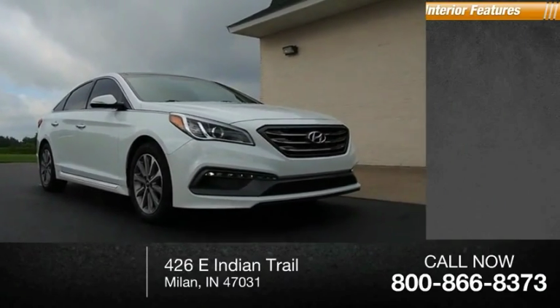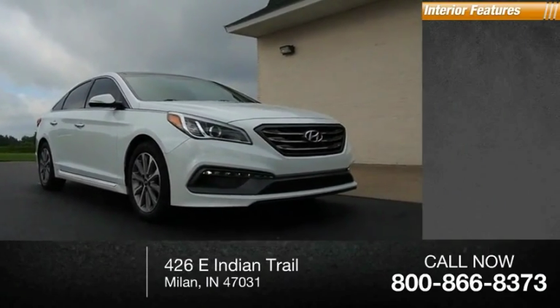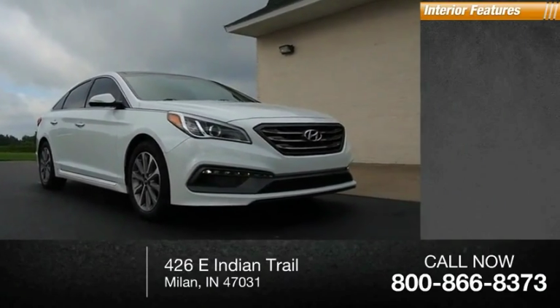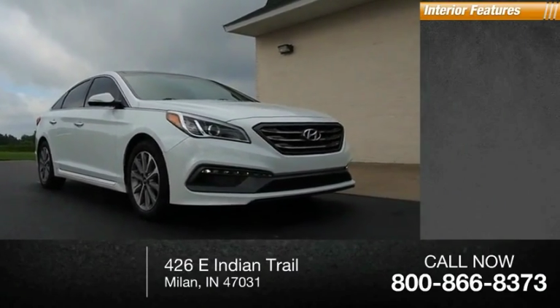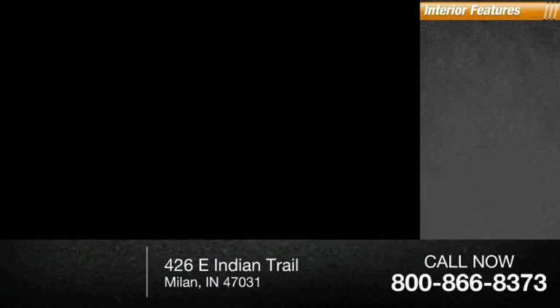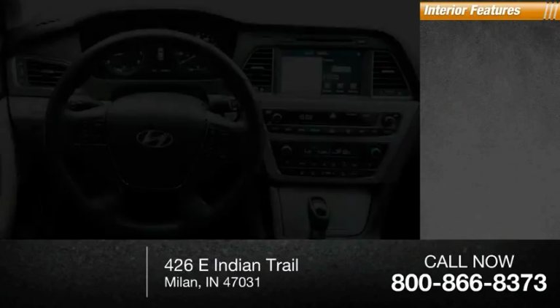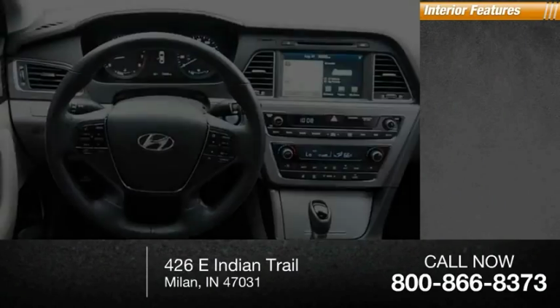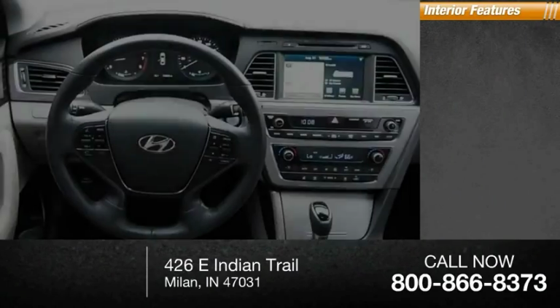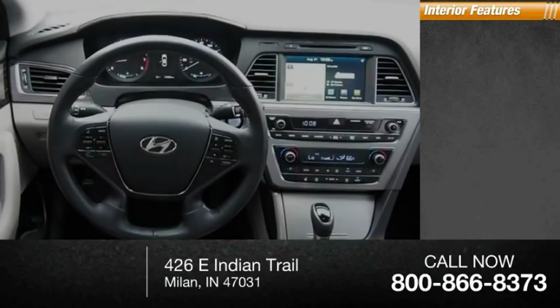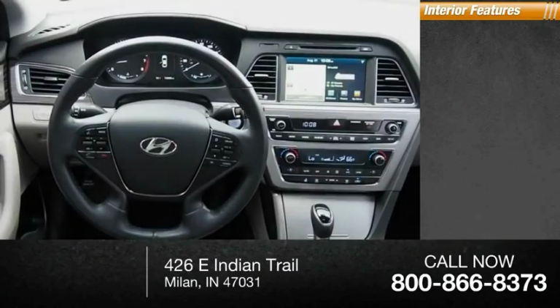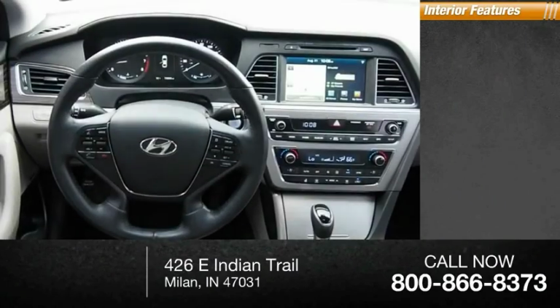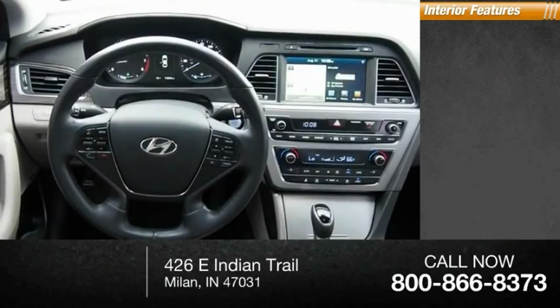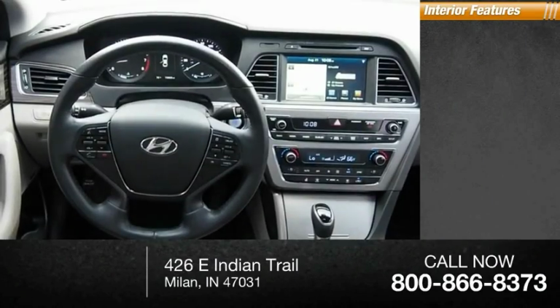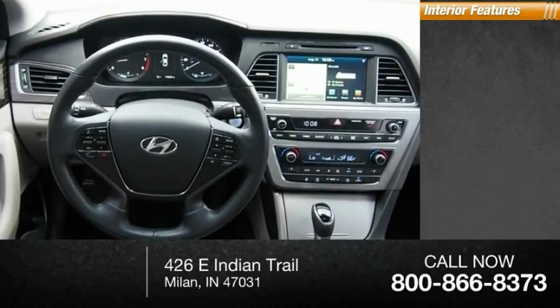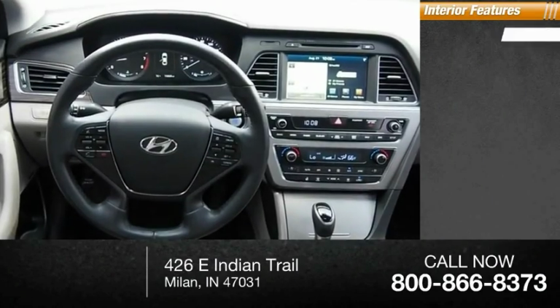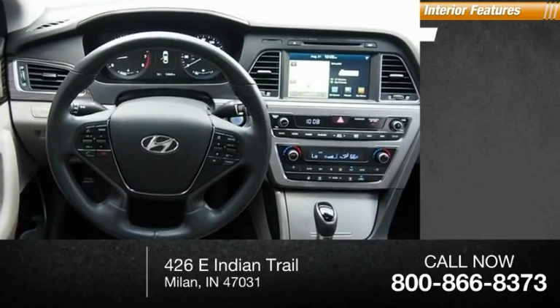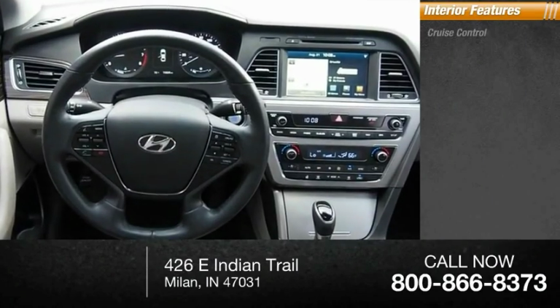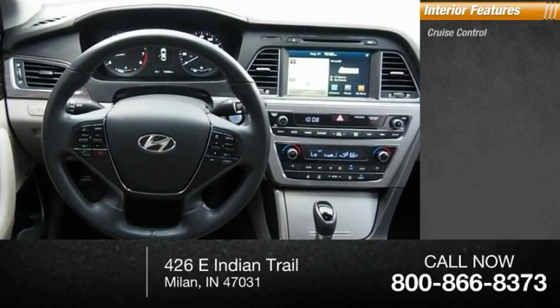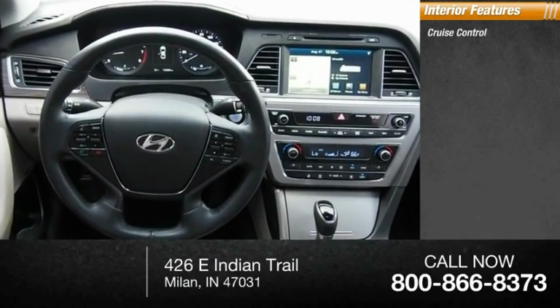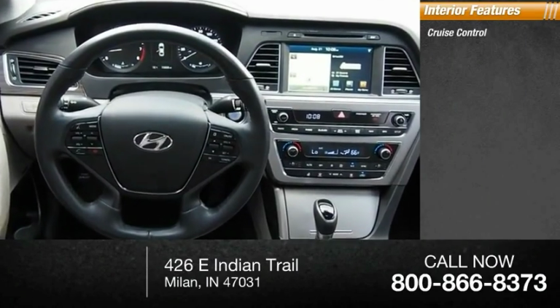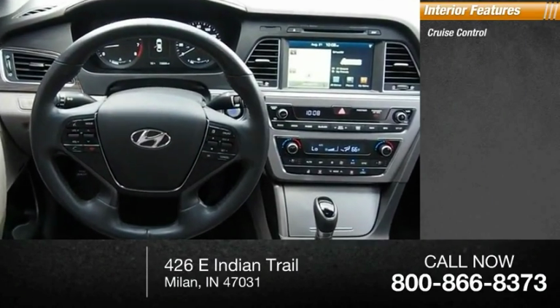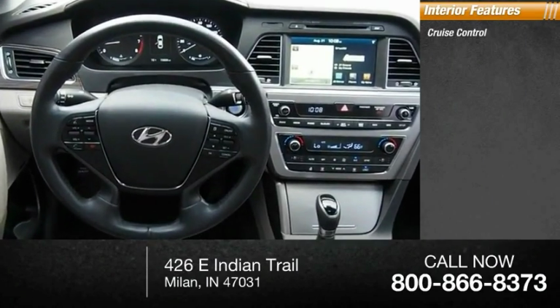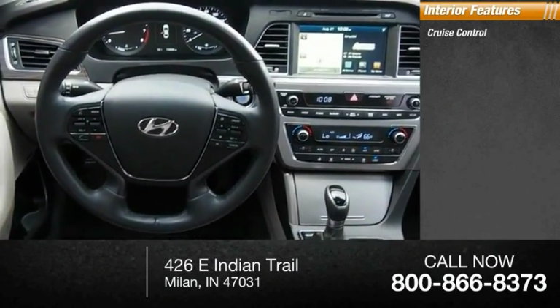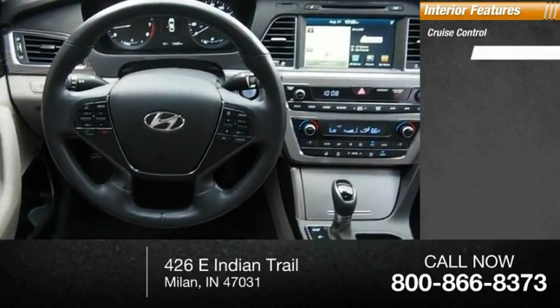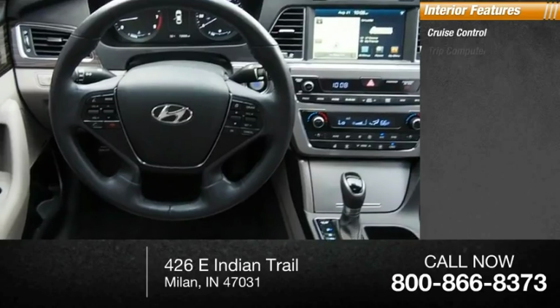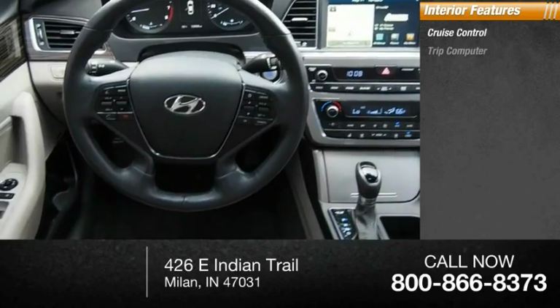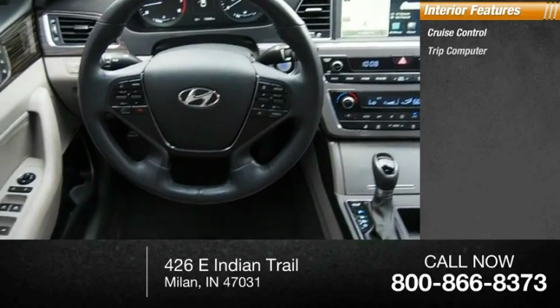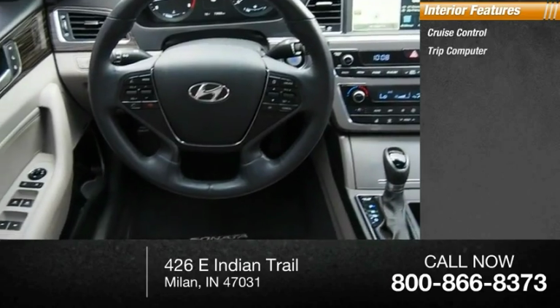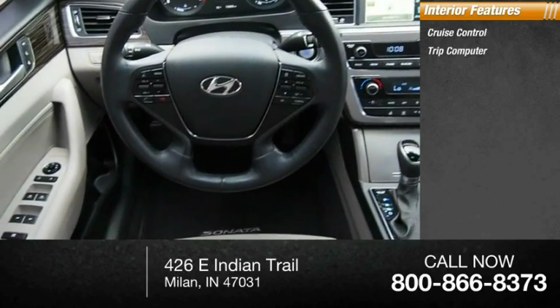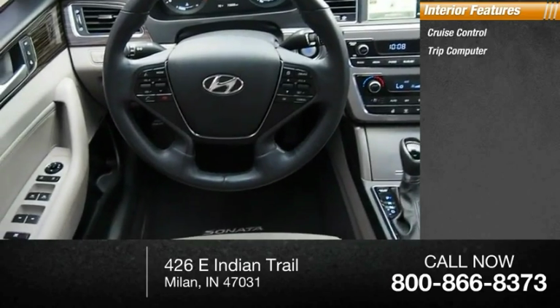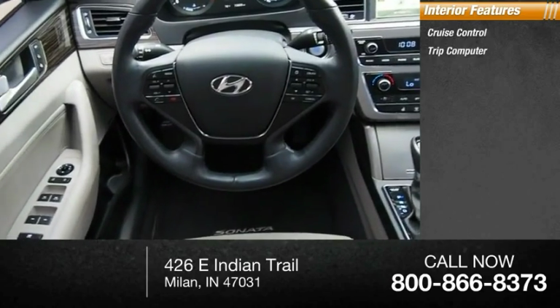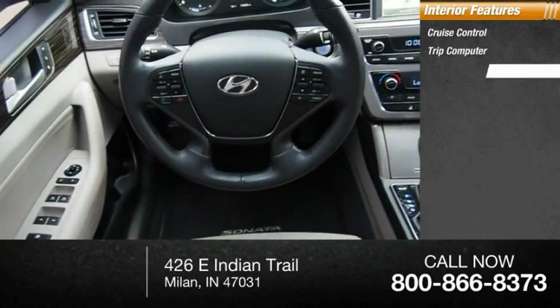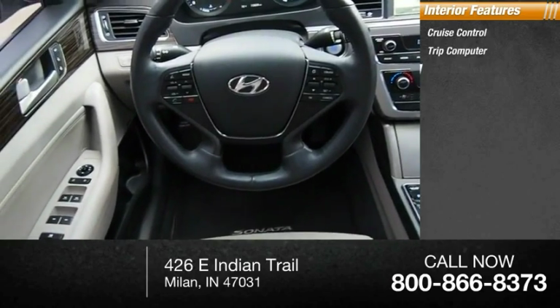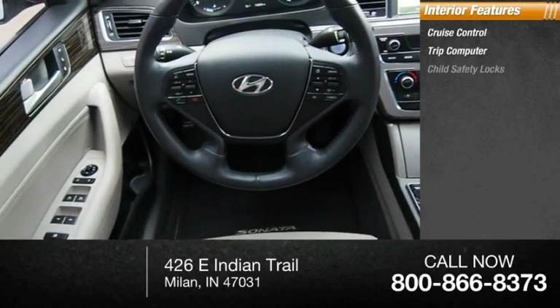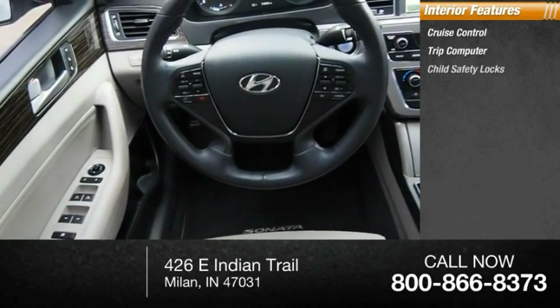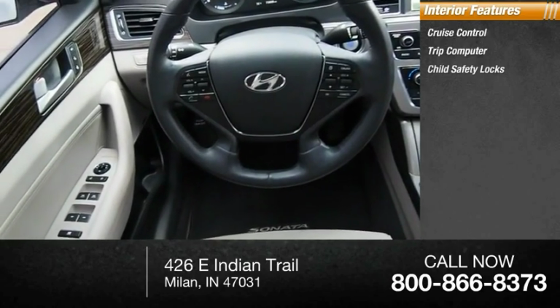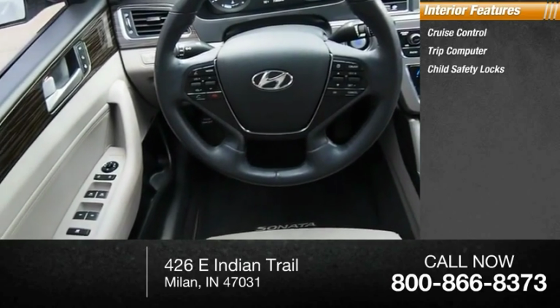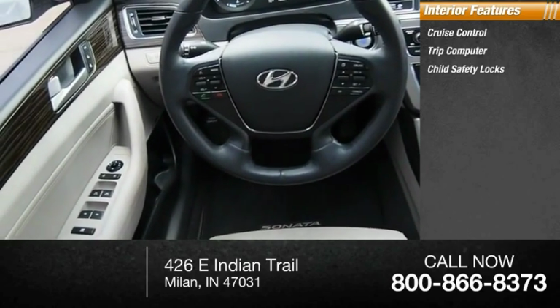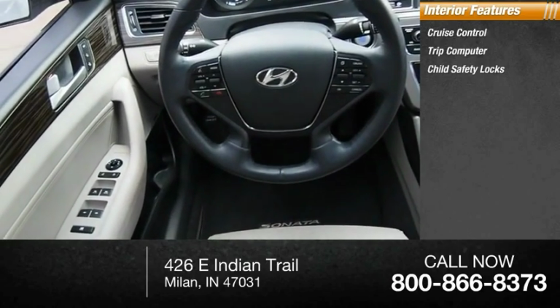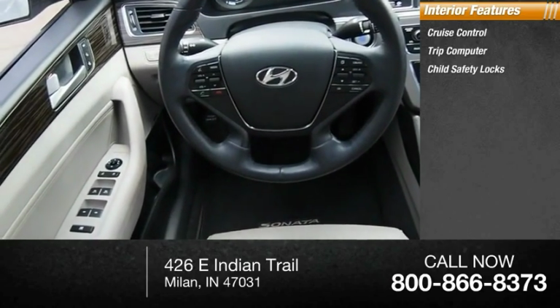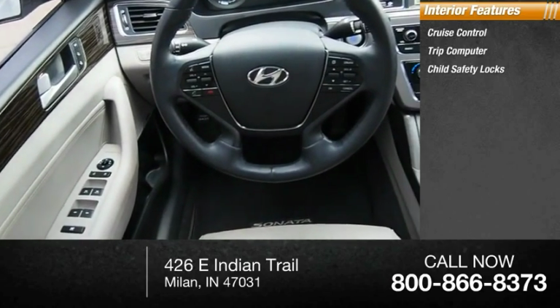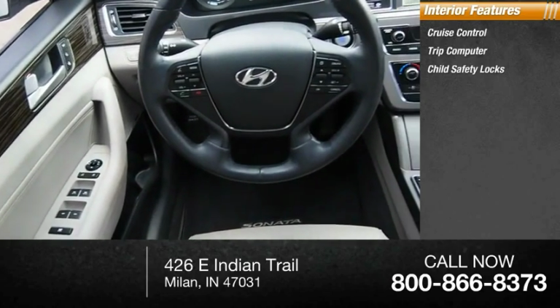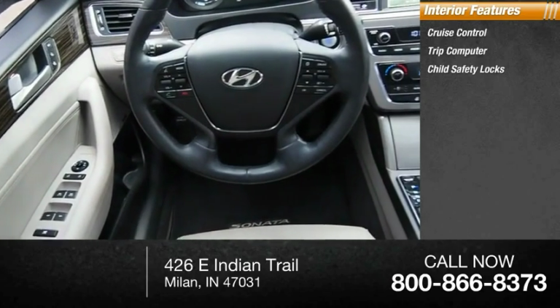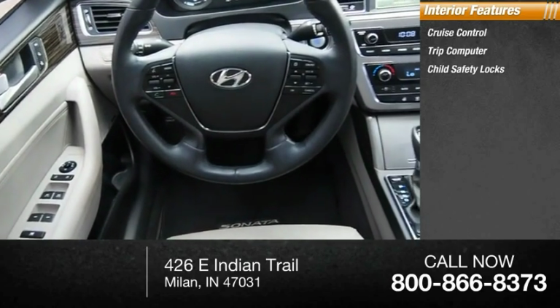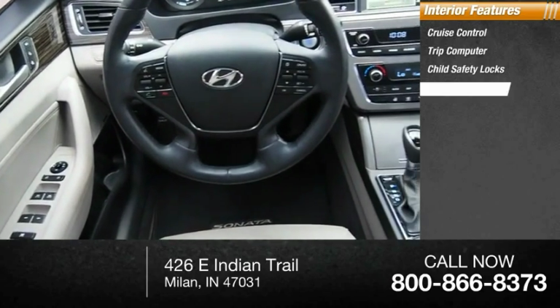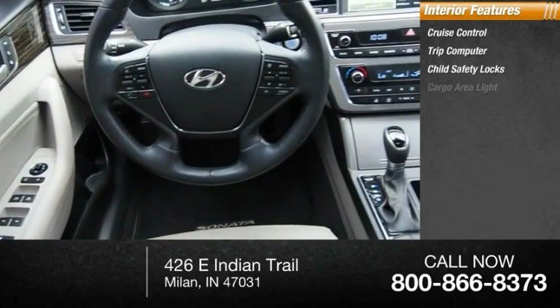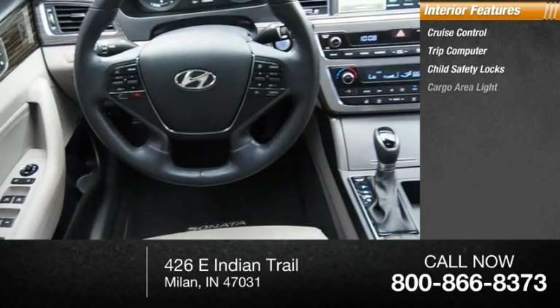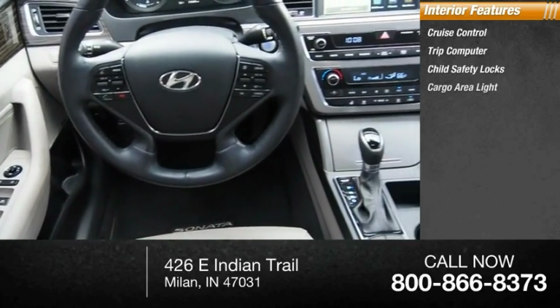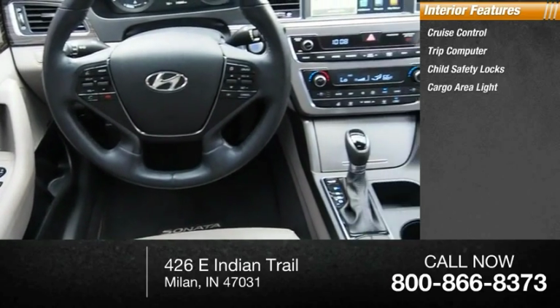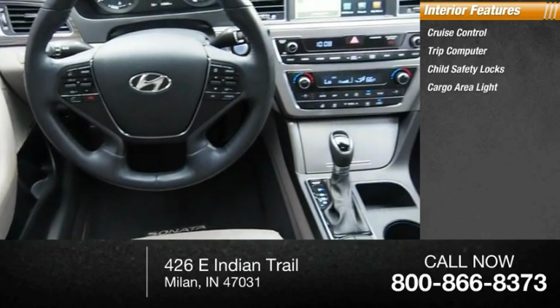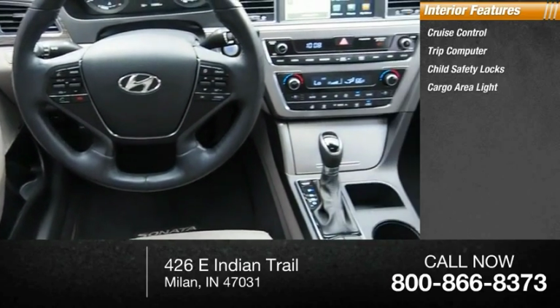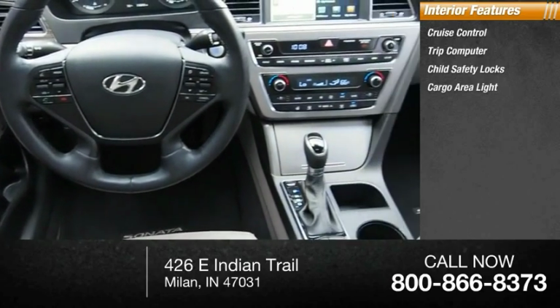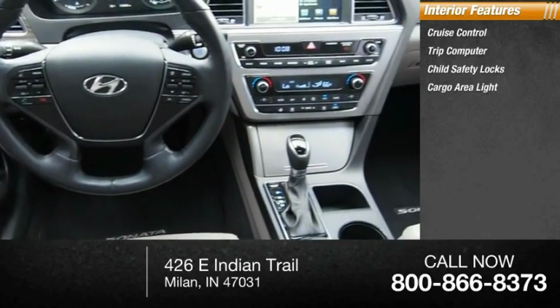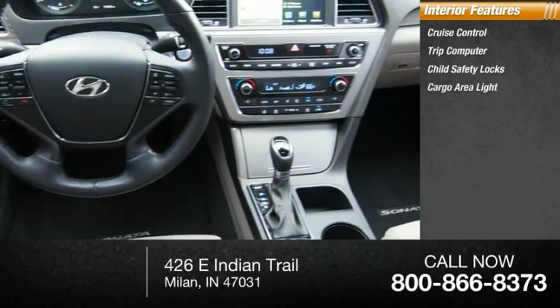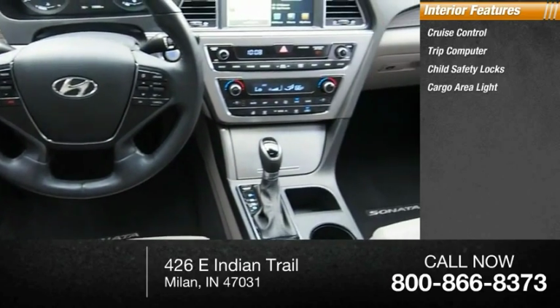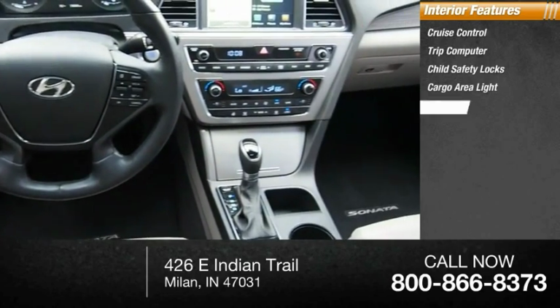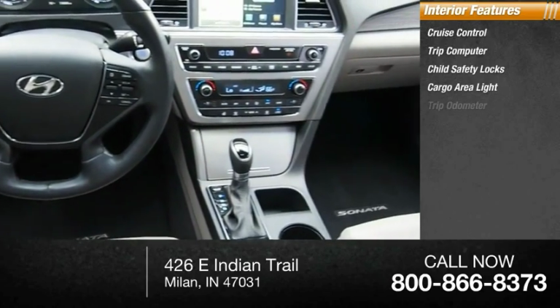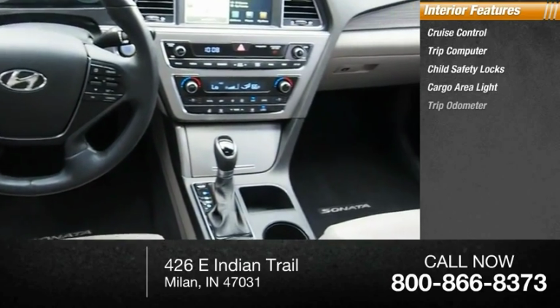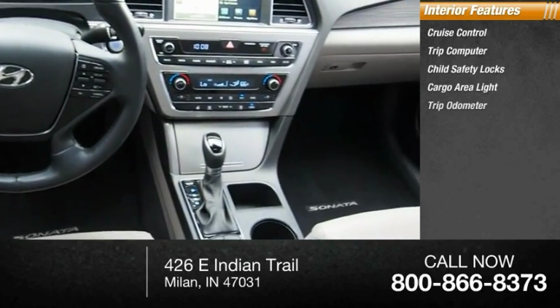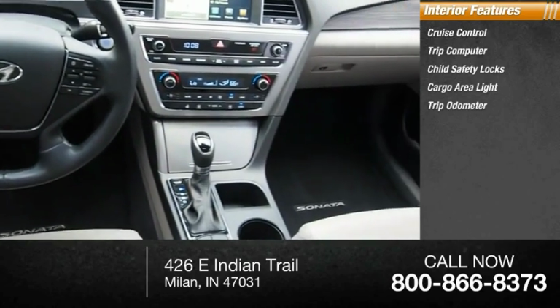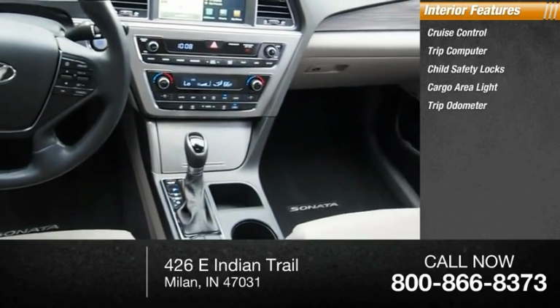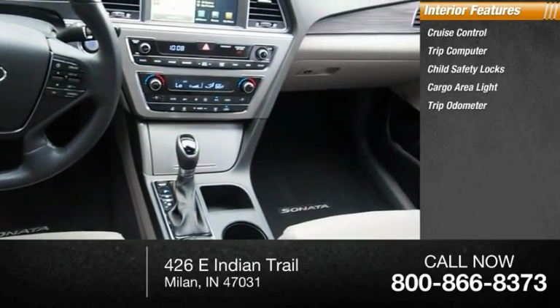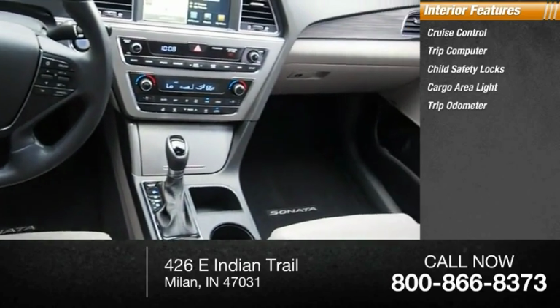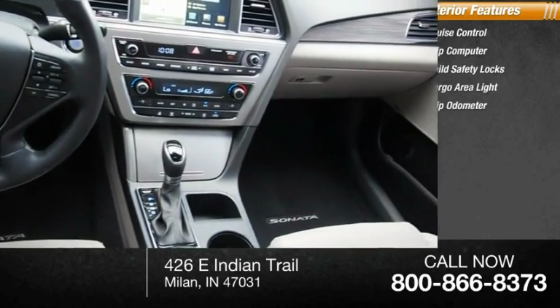Inside you'll find cruise control, trip computer, child safety locks, cargo area light, trip odometer.